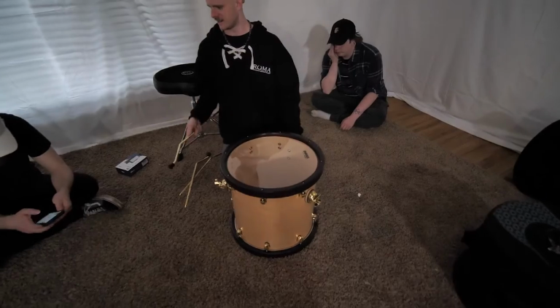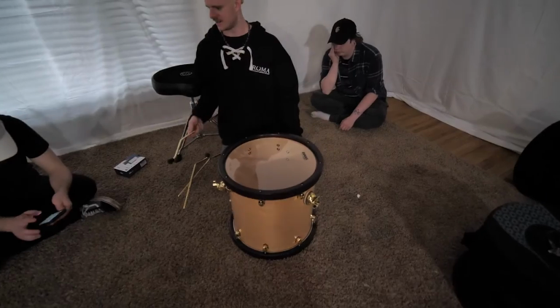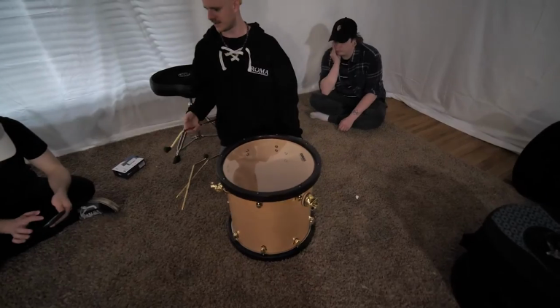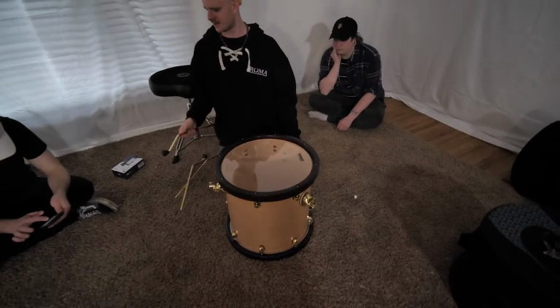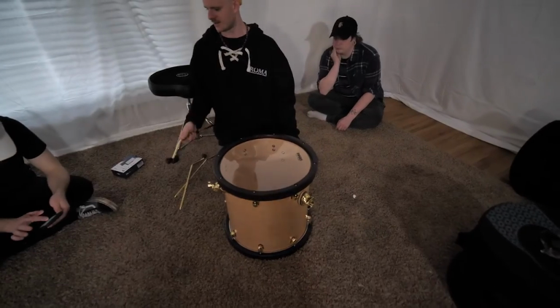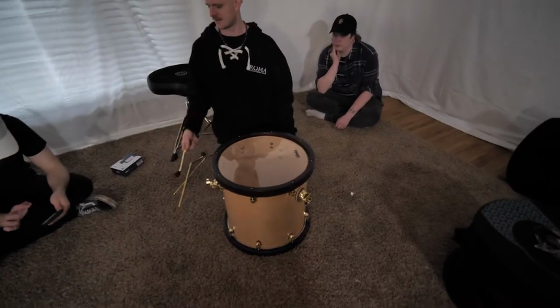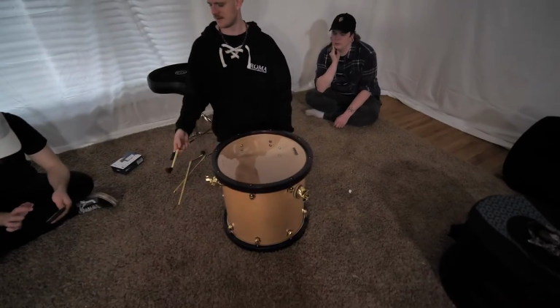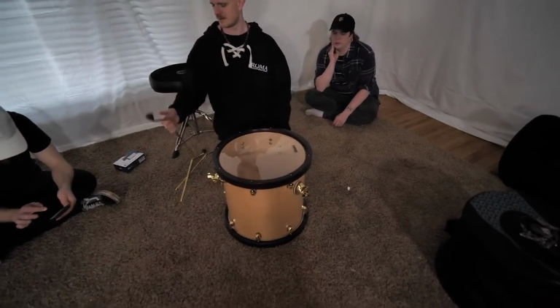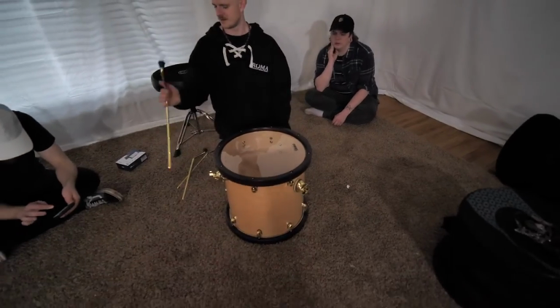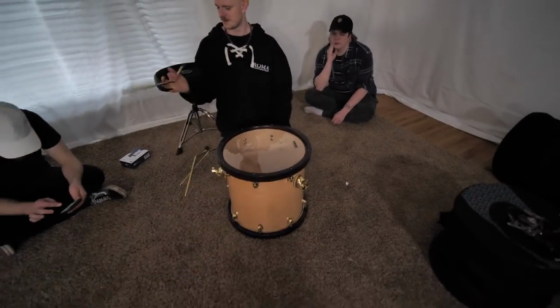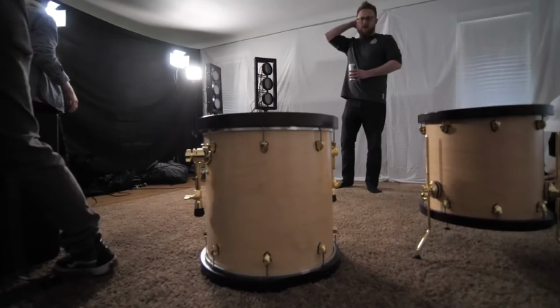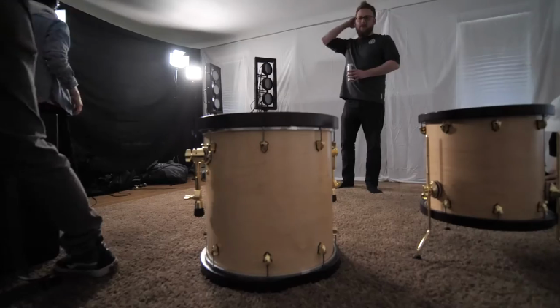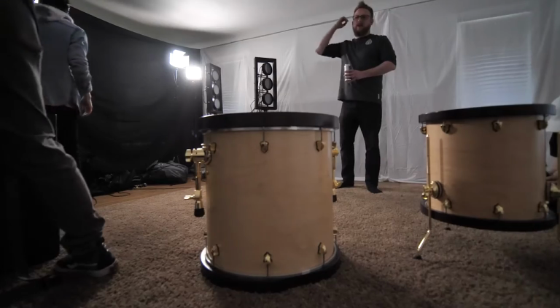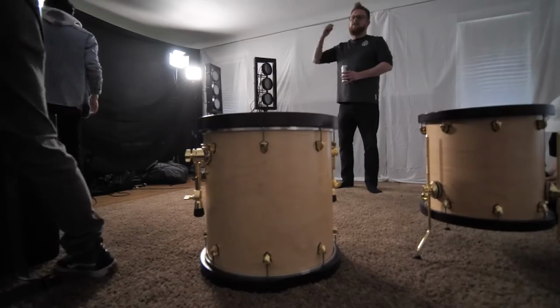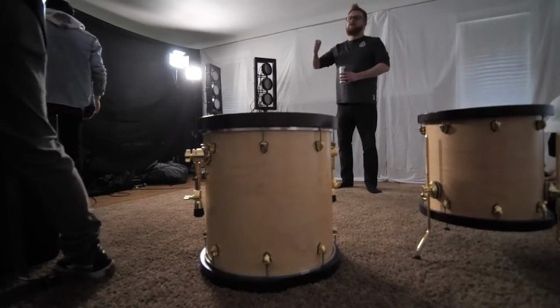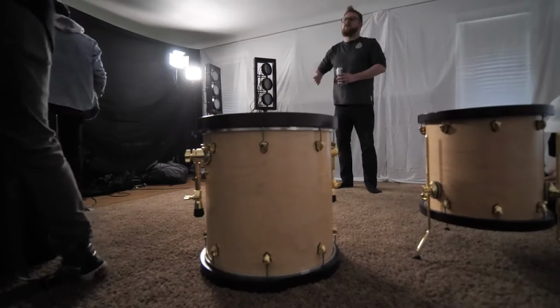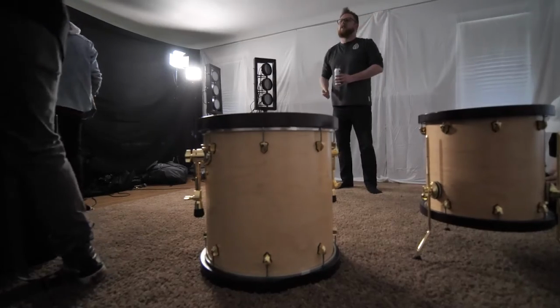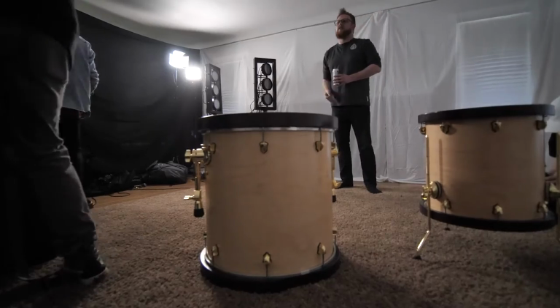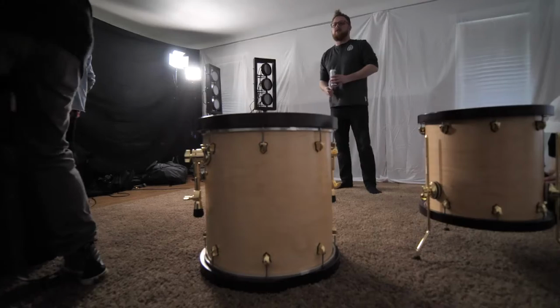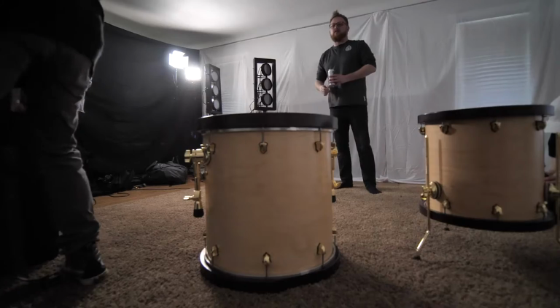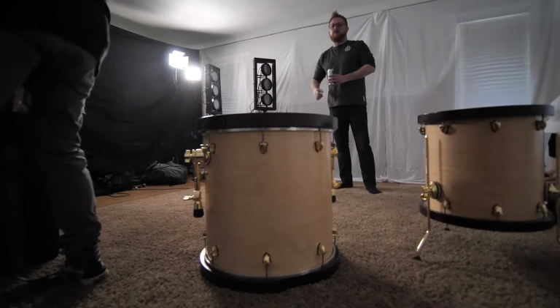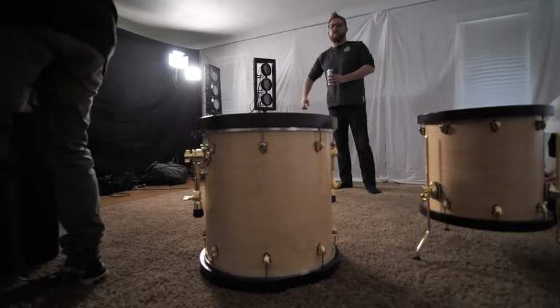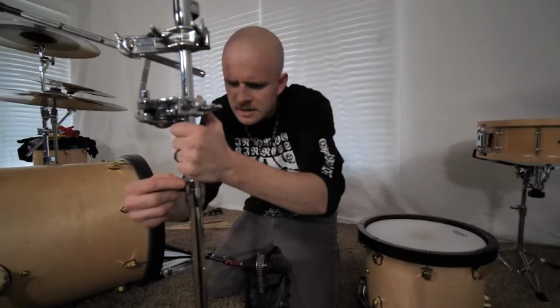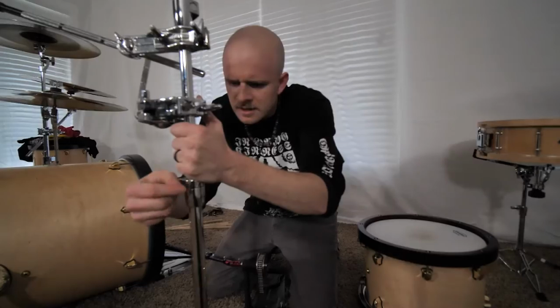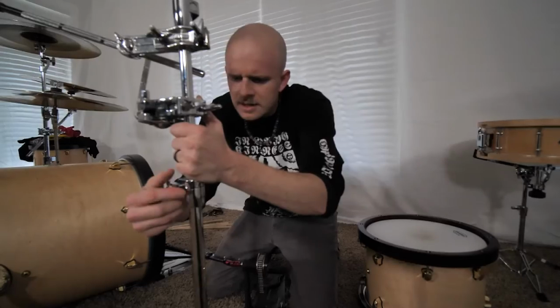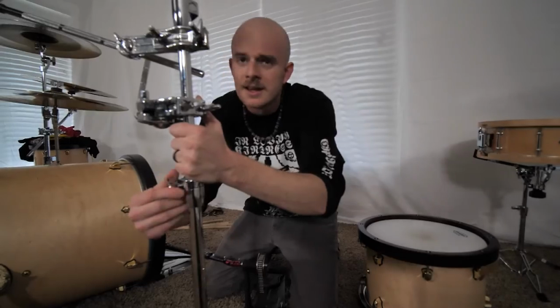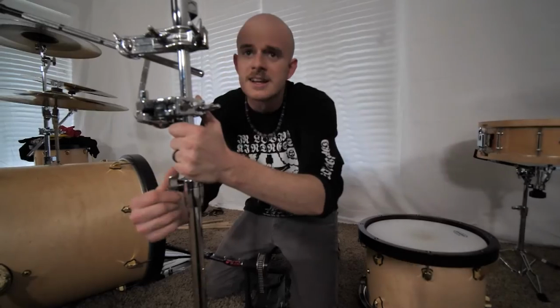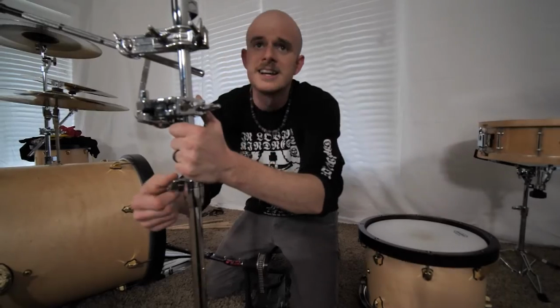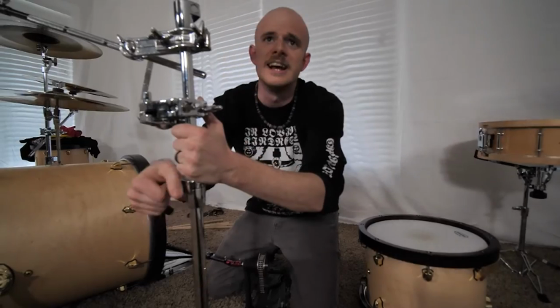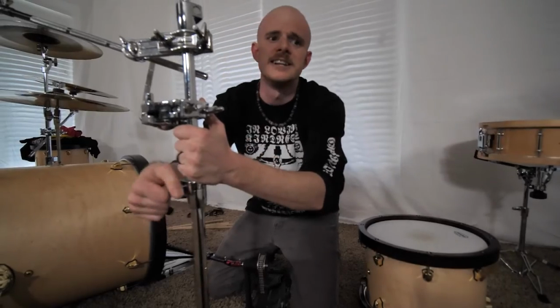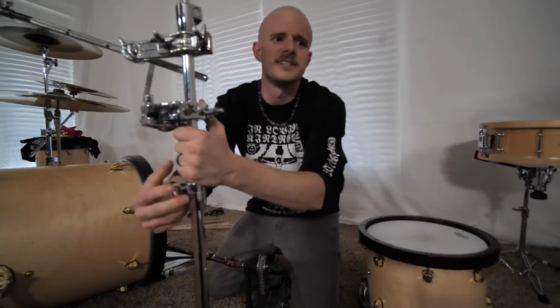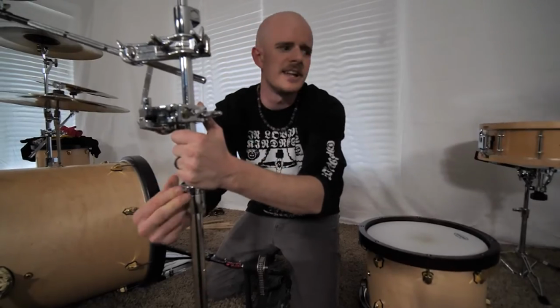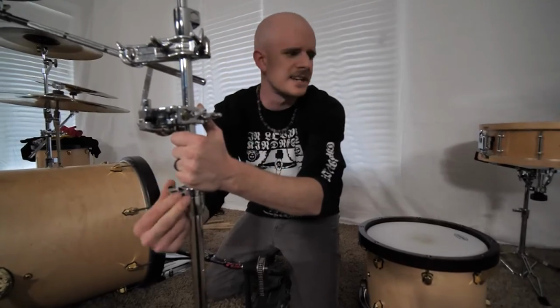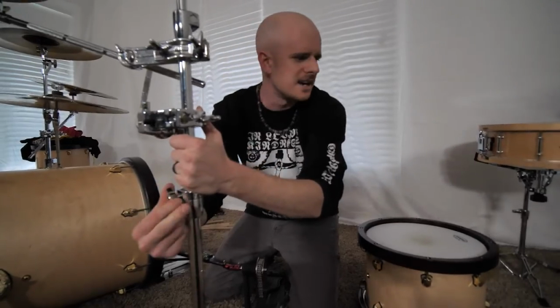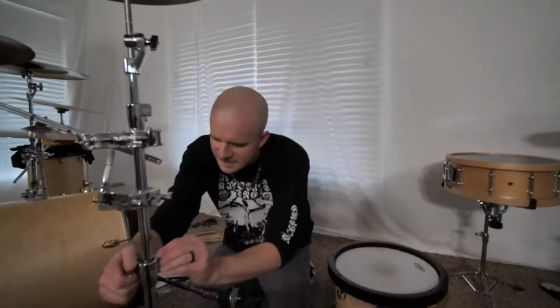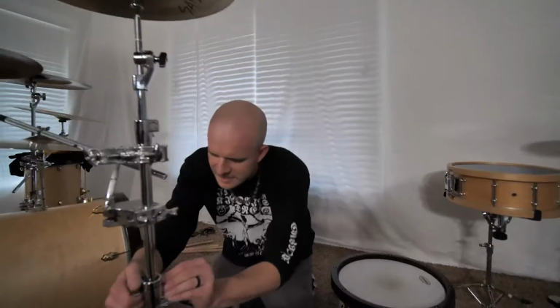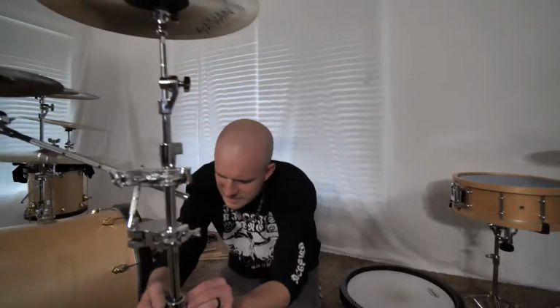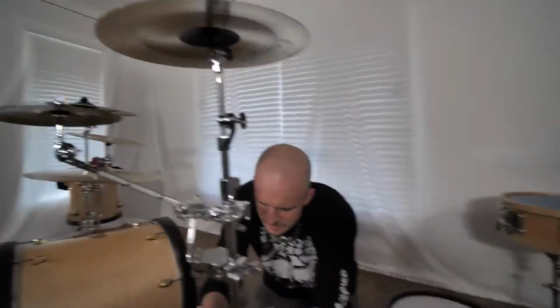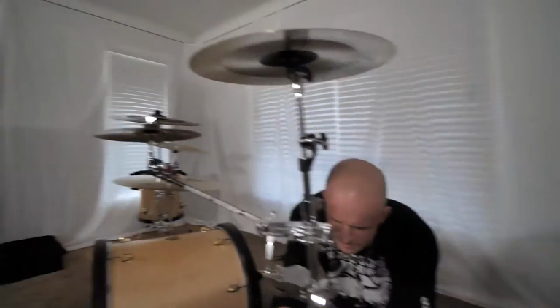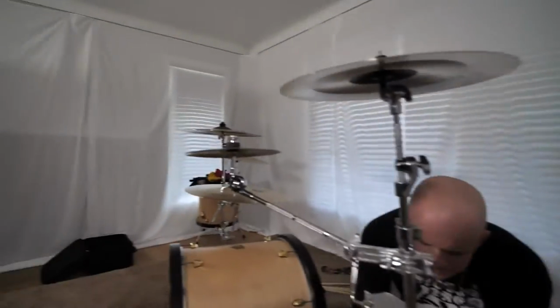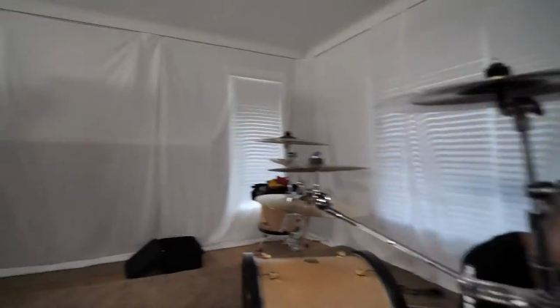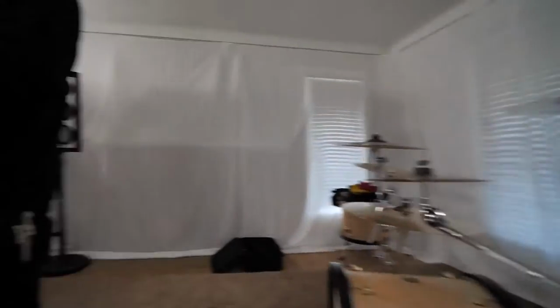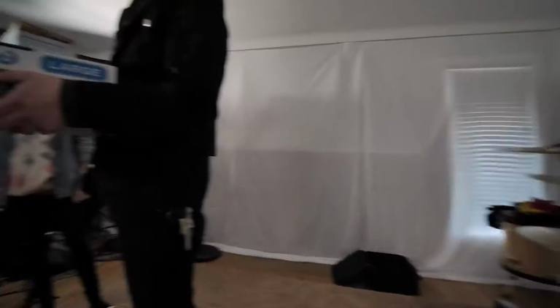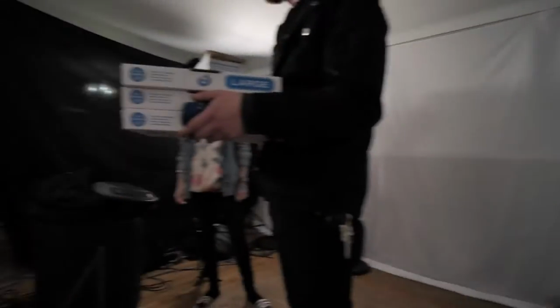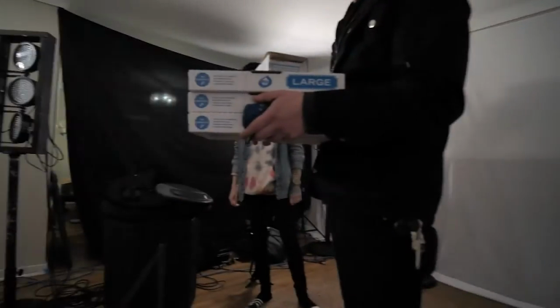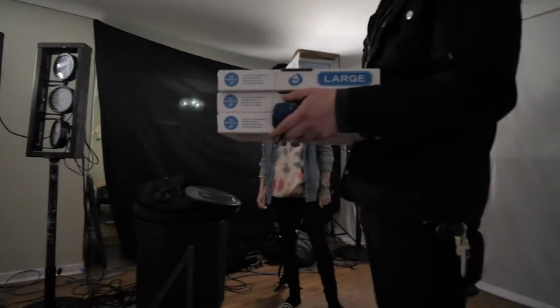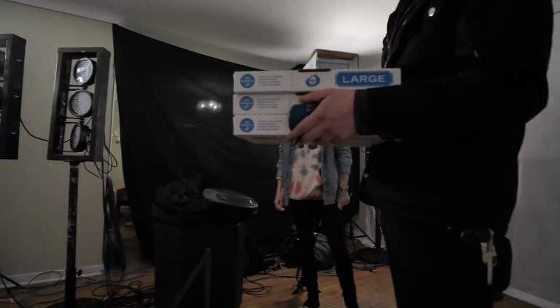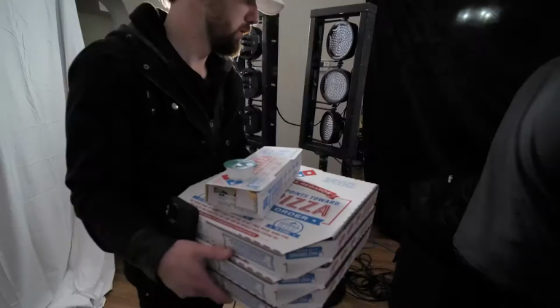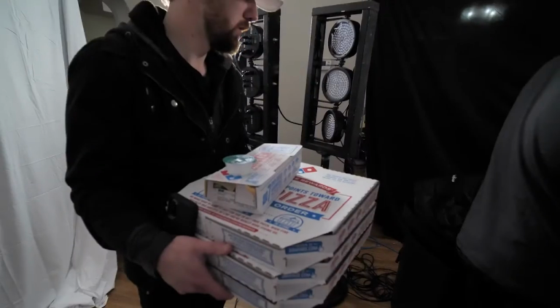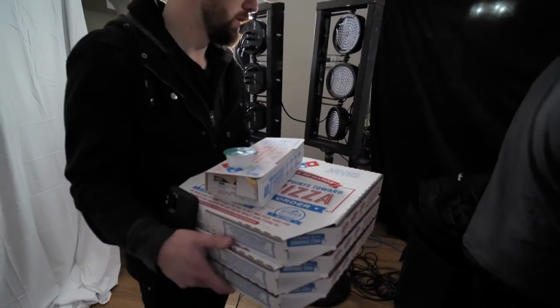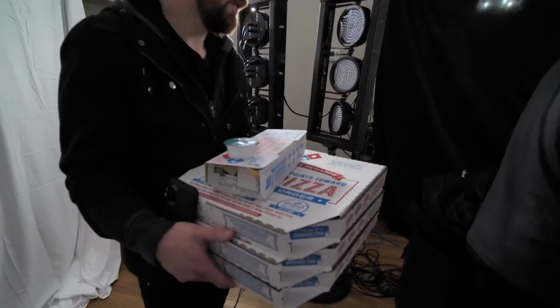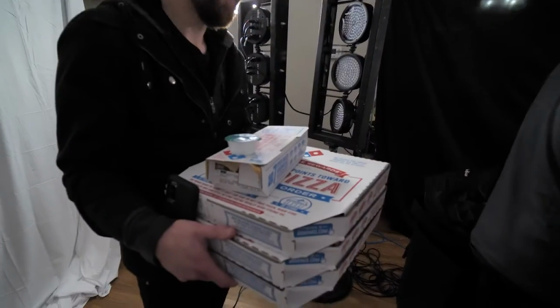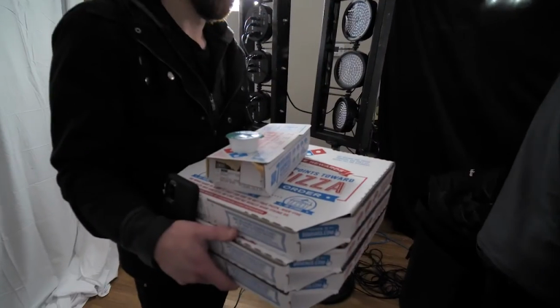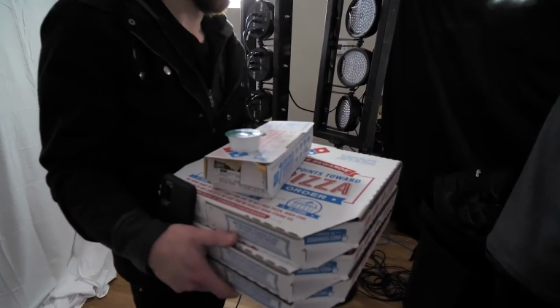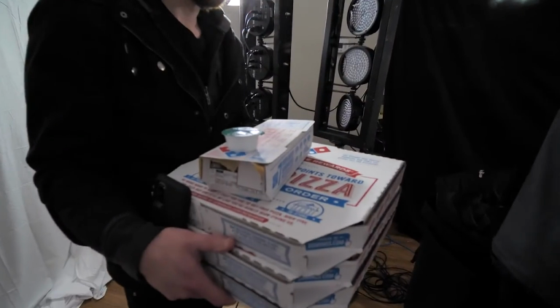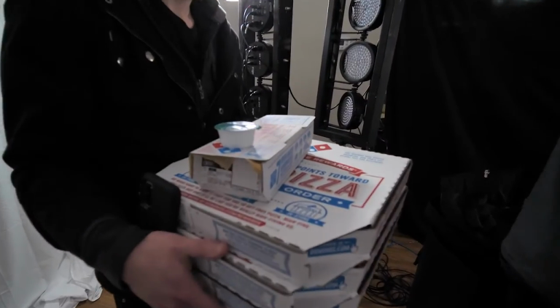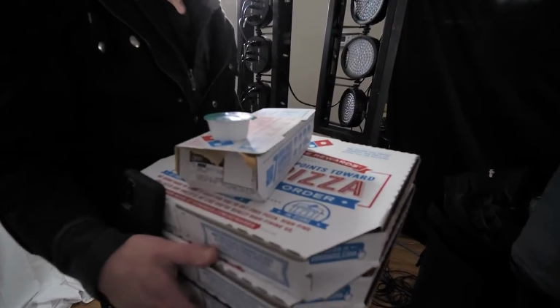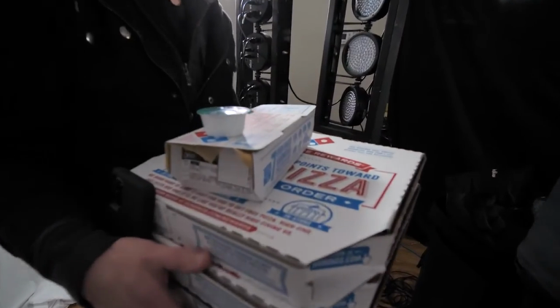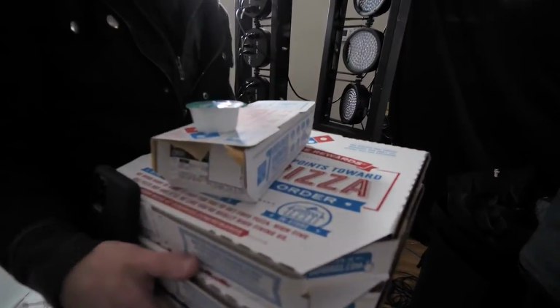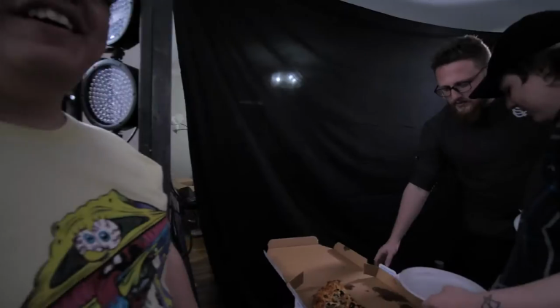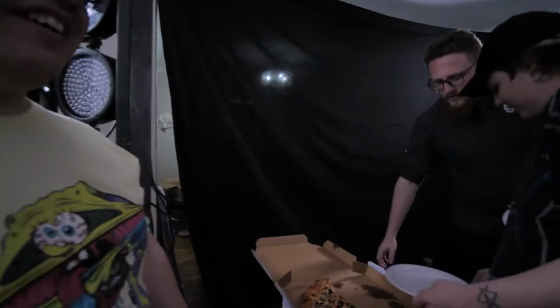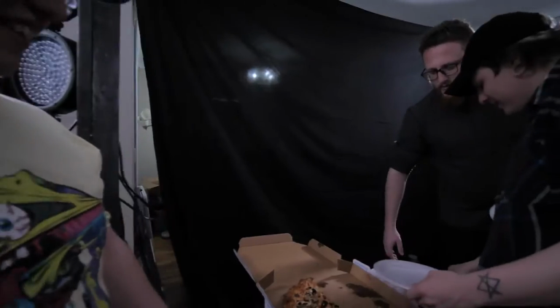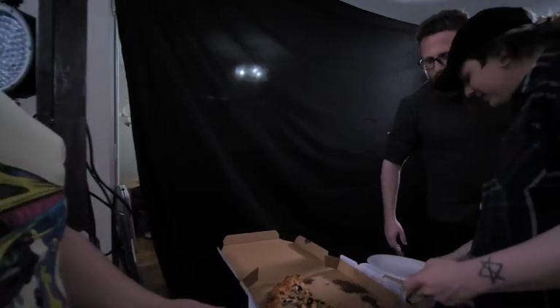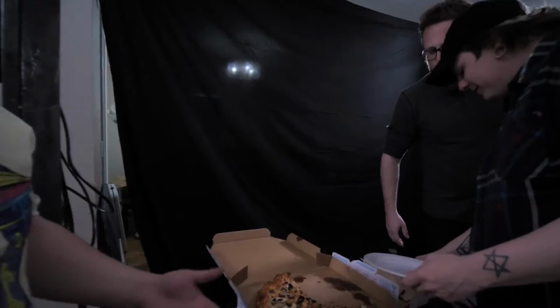Set up your instruments. Drums are gonna be the hardest, so start there. Take a pizza break — working hungry suuuuucks.